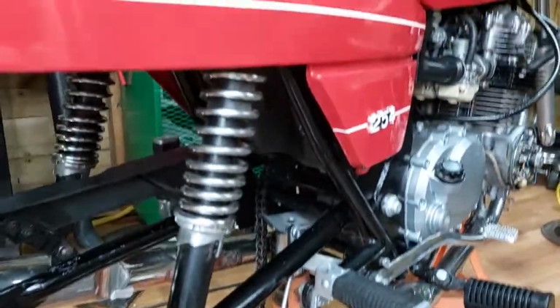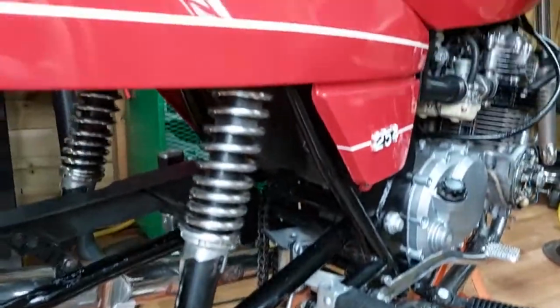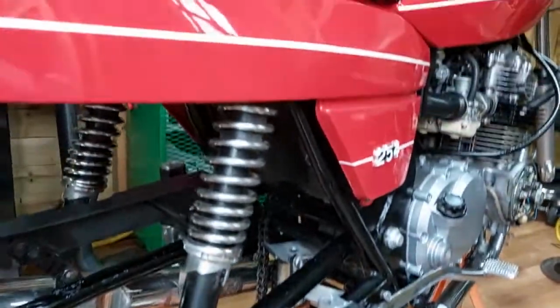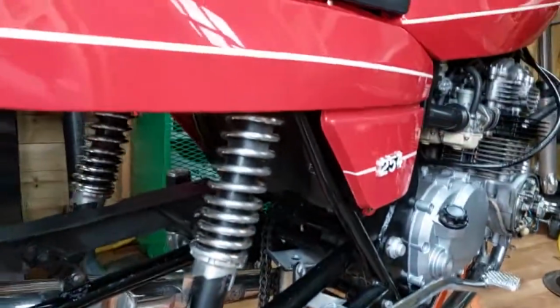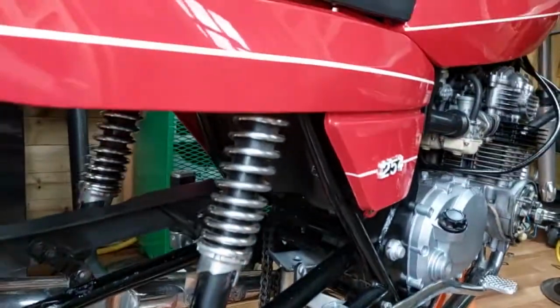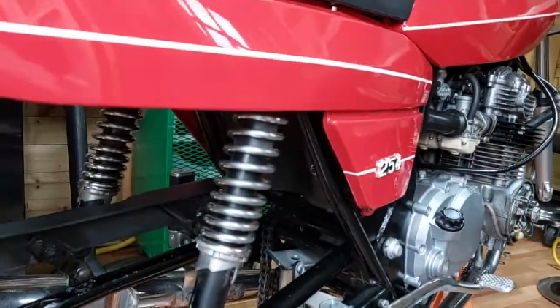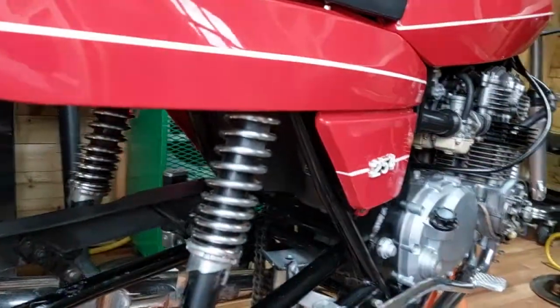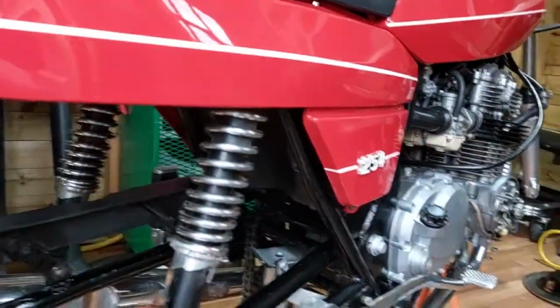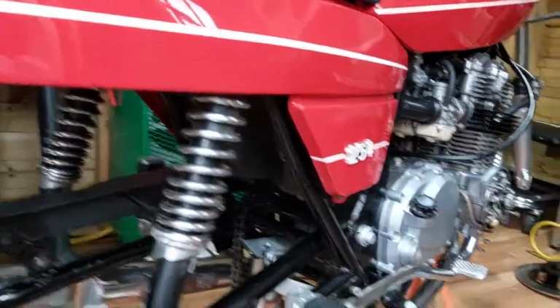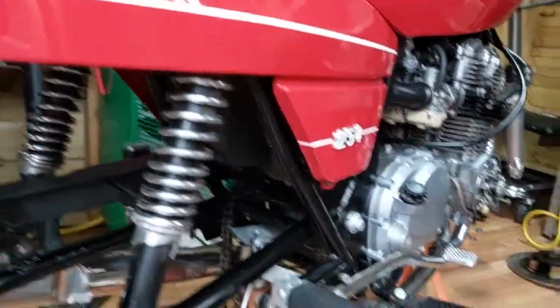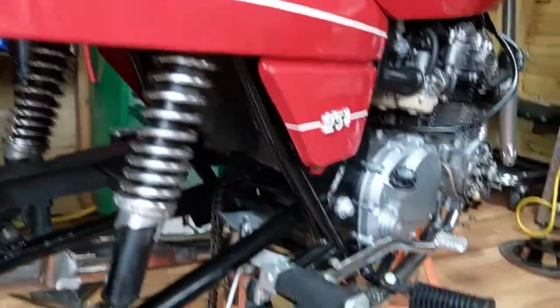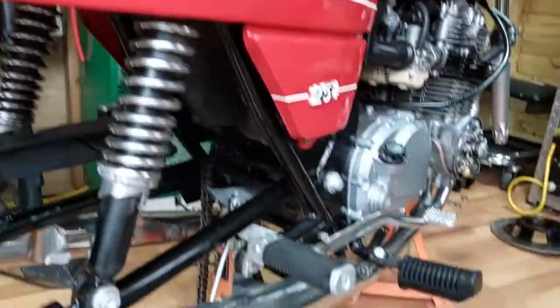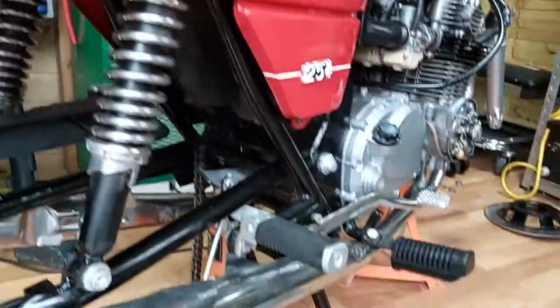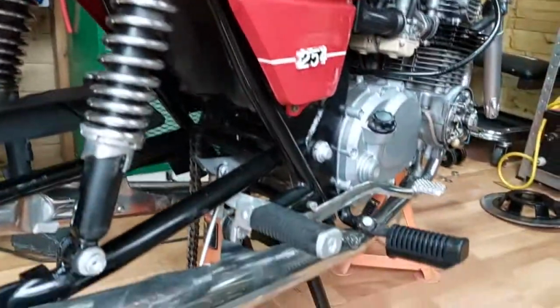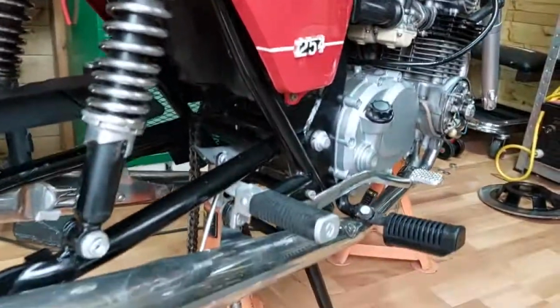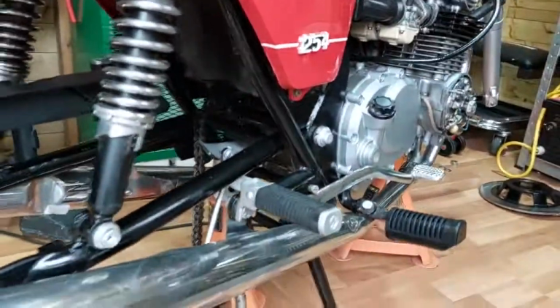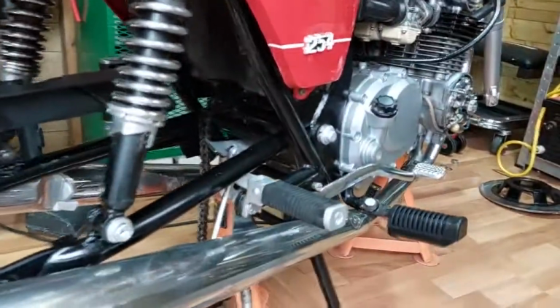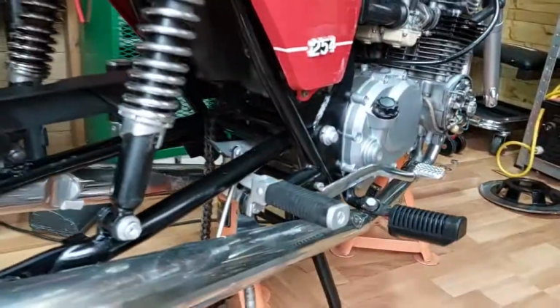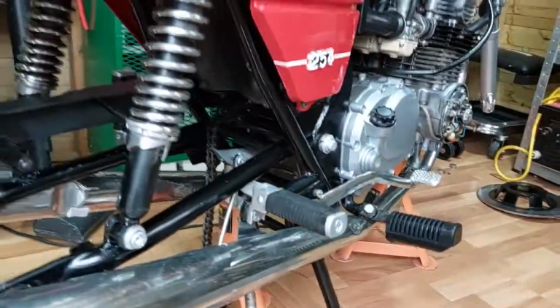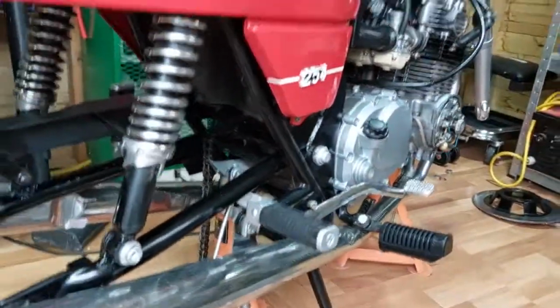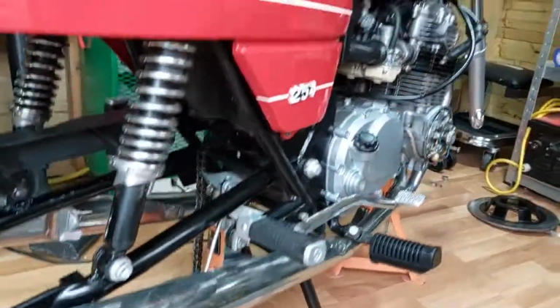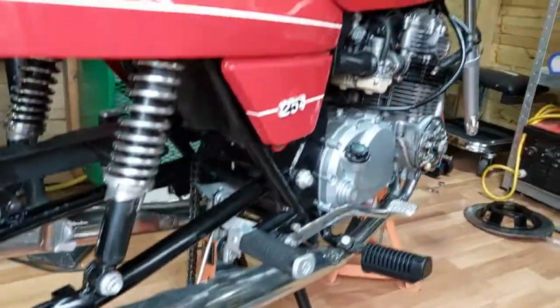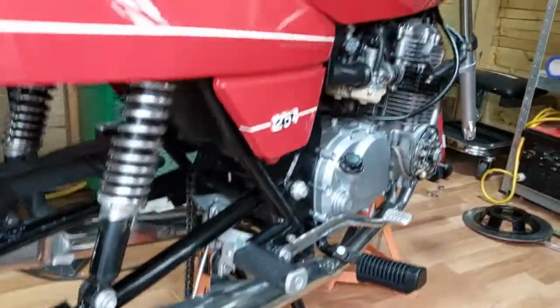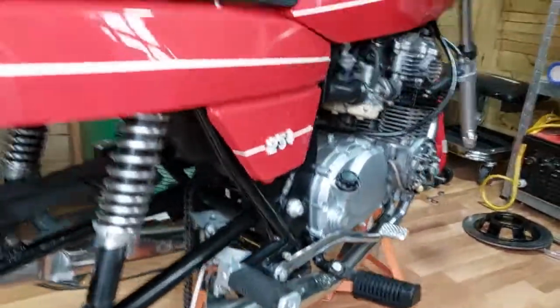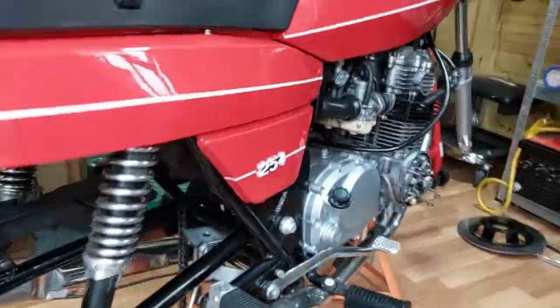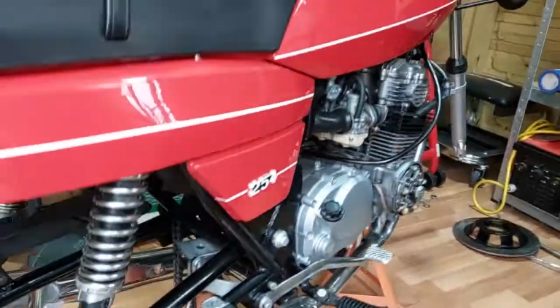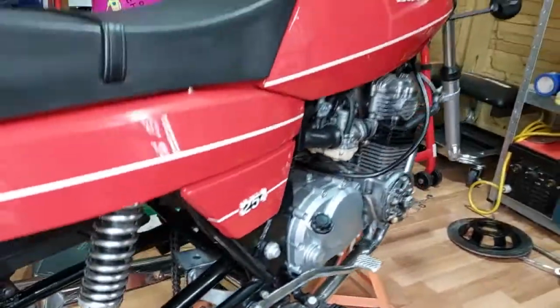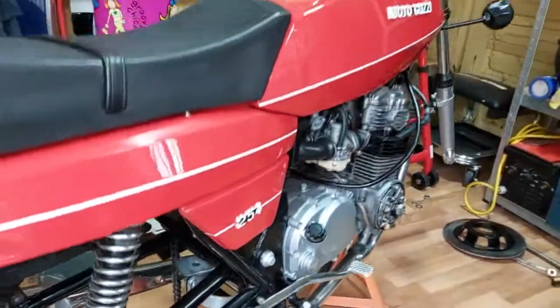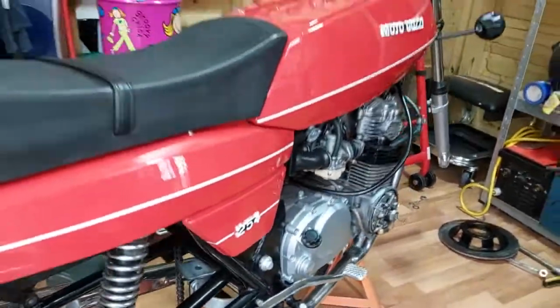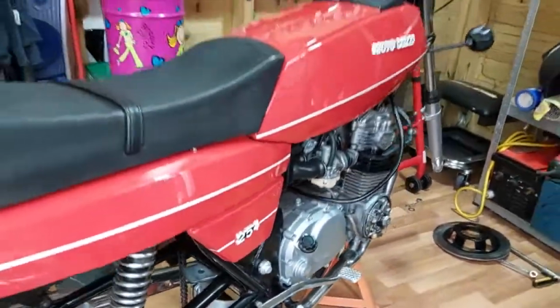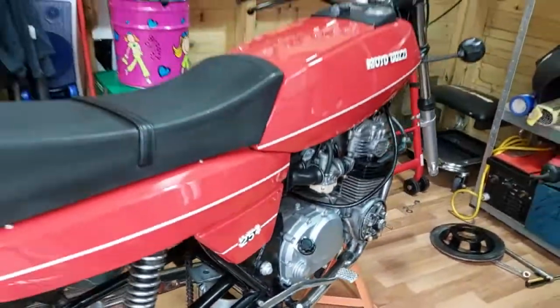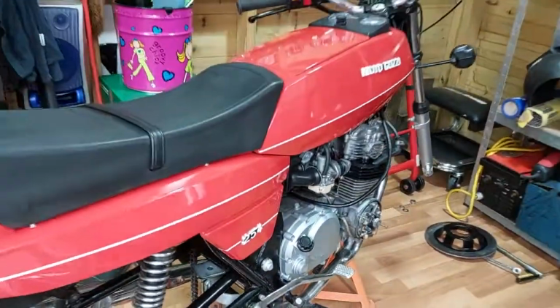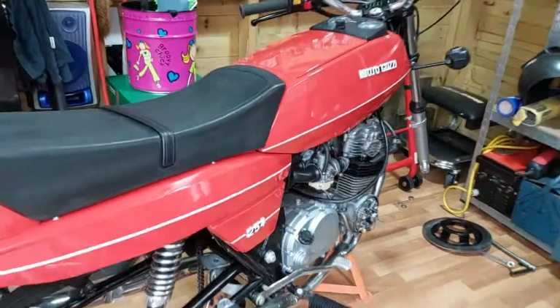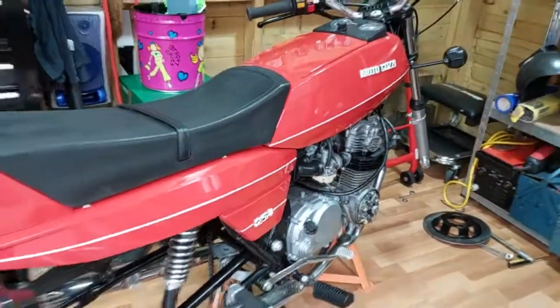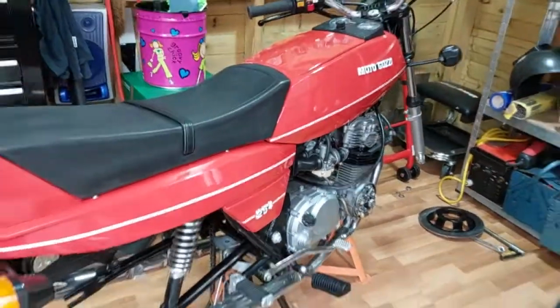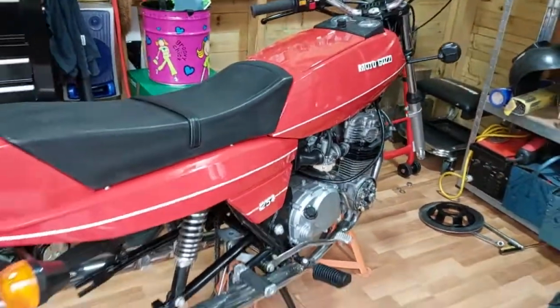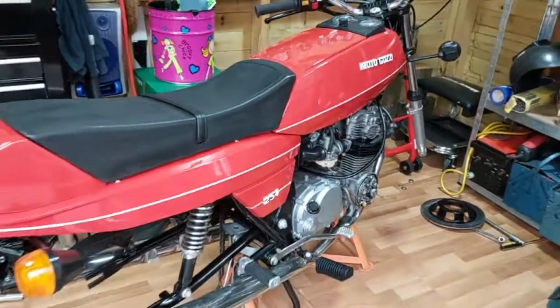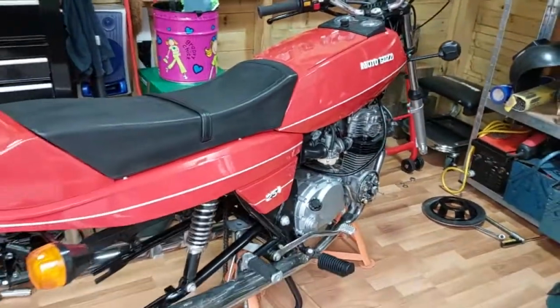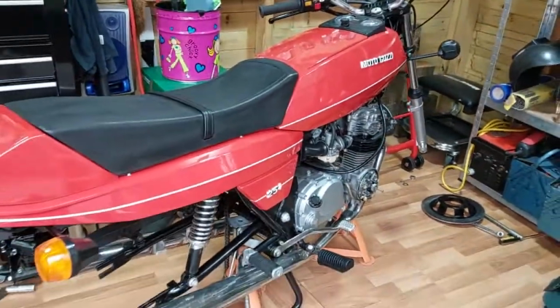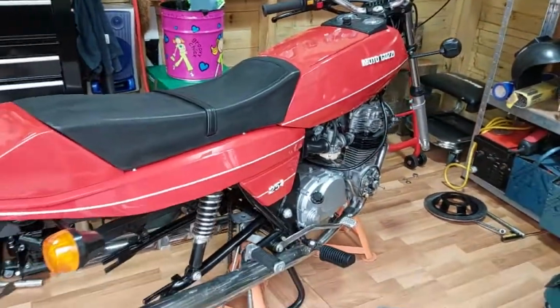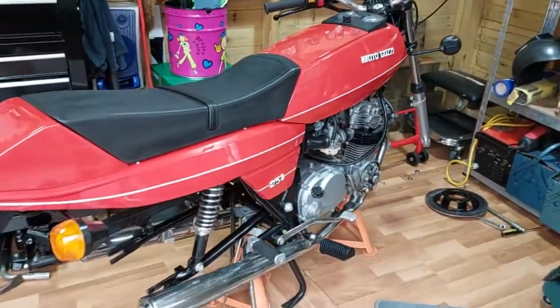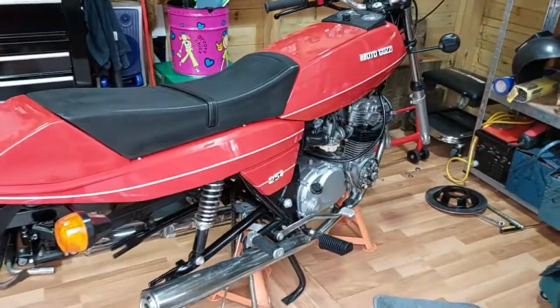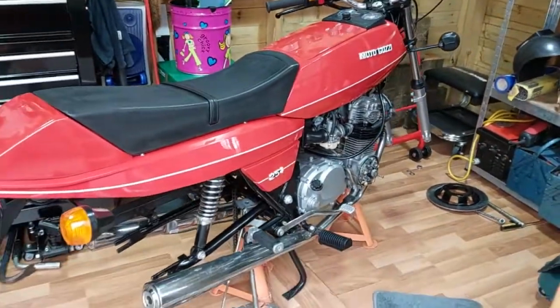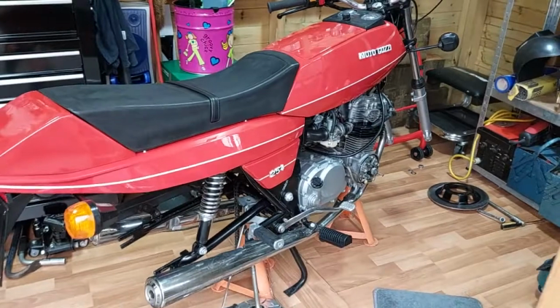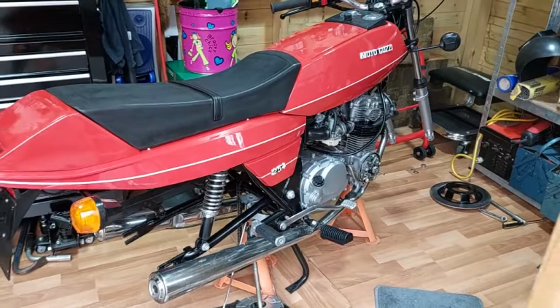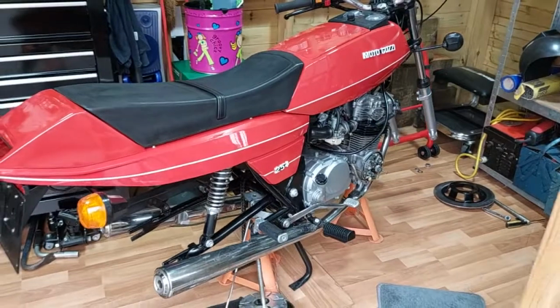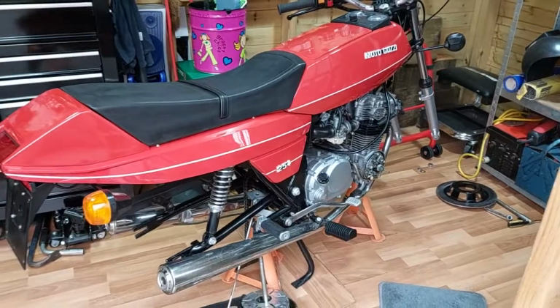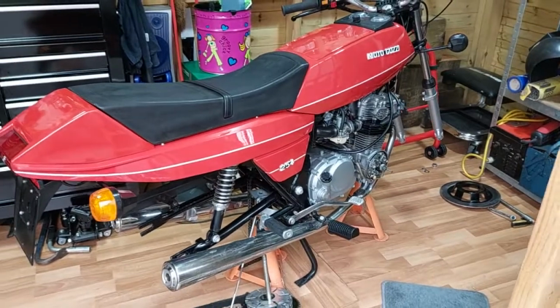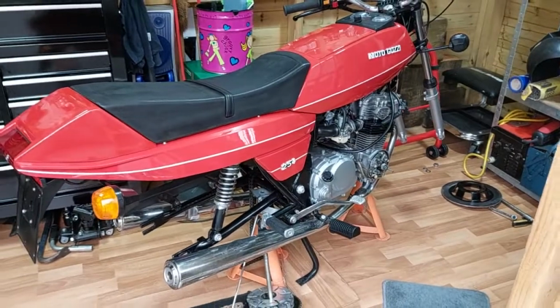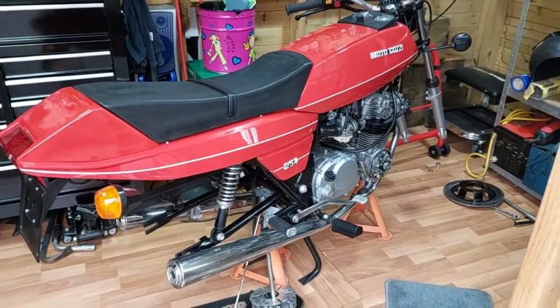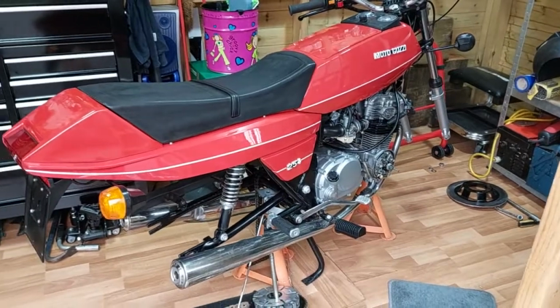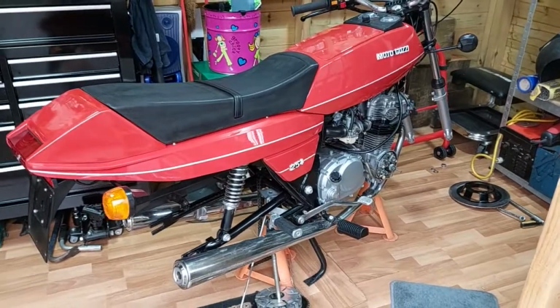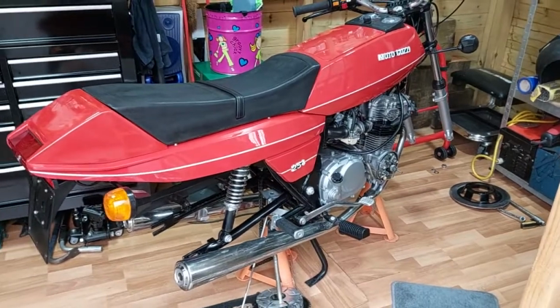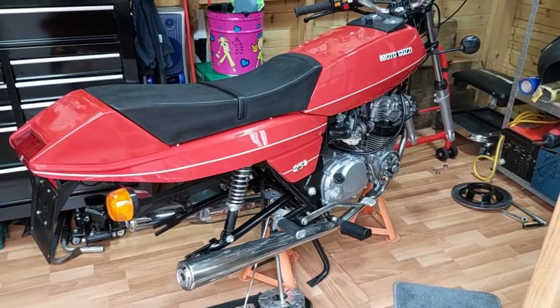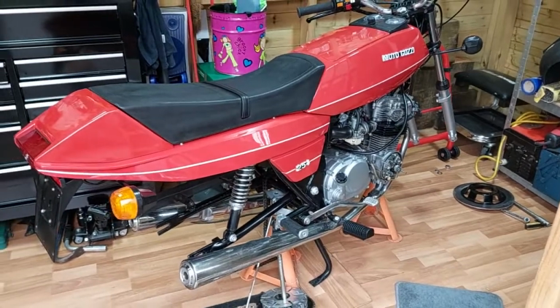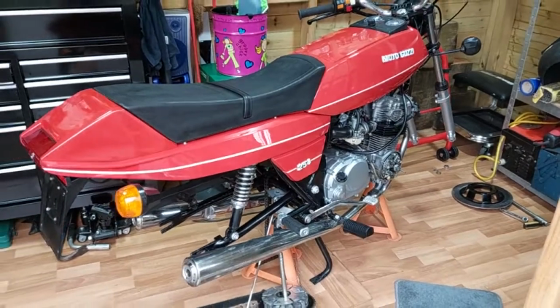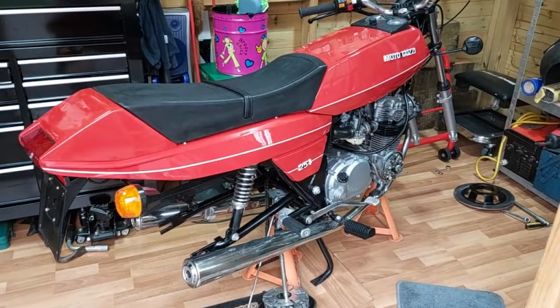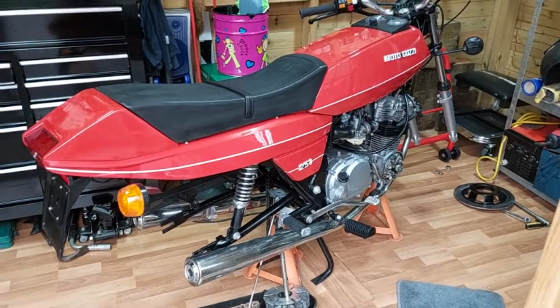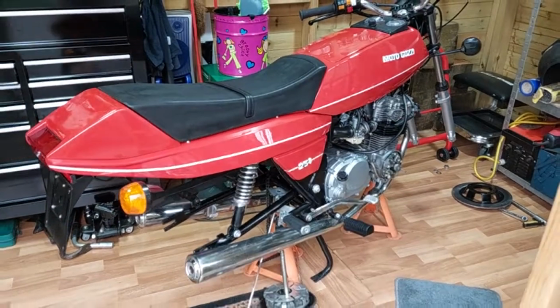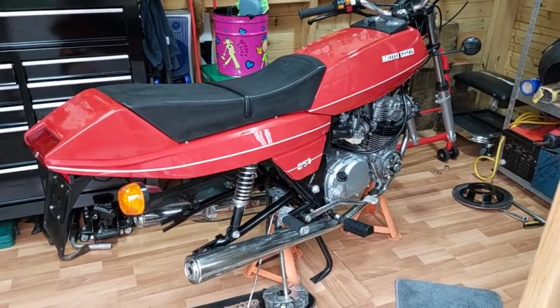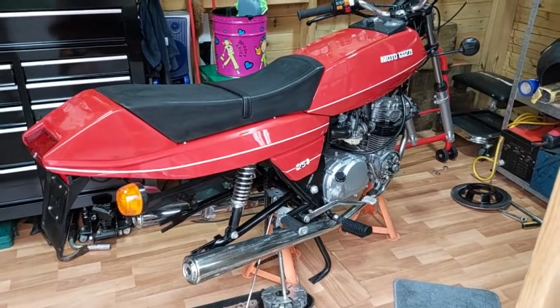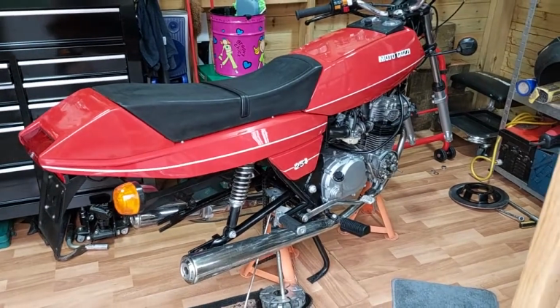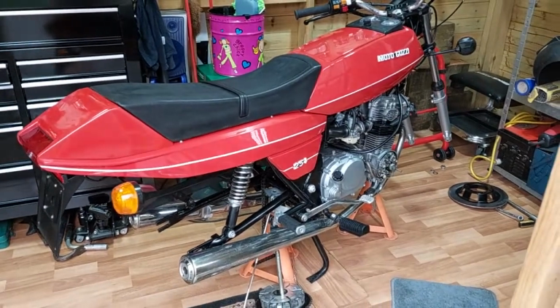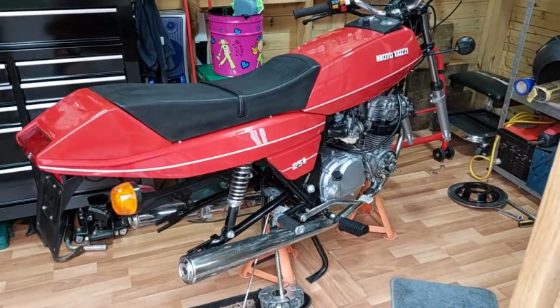It's in very good condition. Like I say, a very rare bike. I'll see you soon when it's all running — cheers.